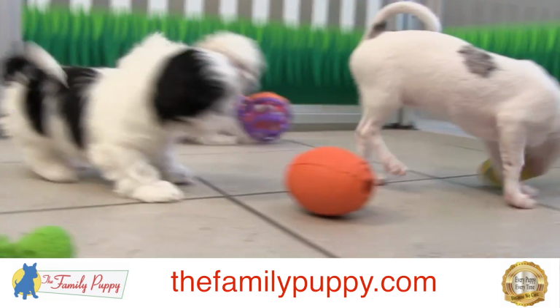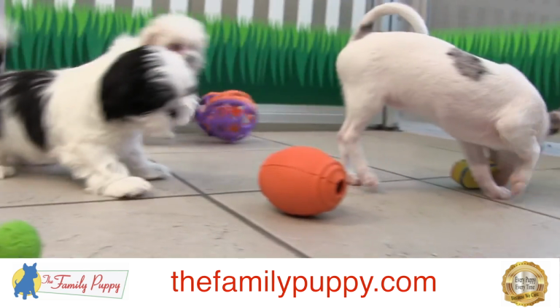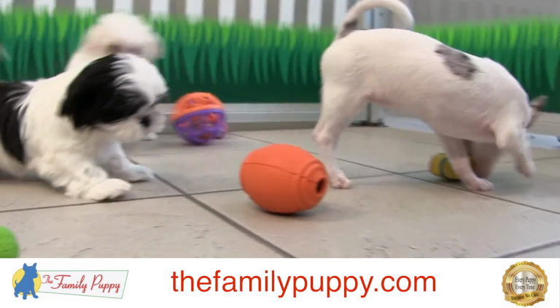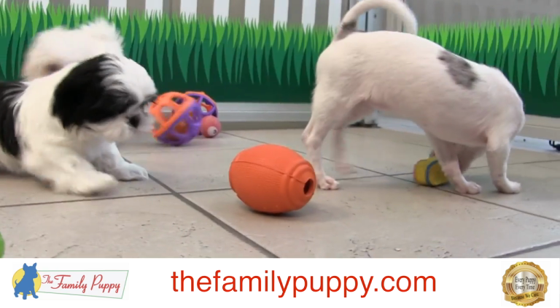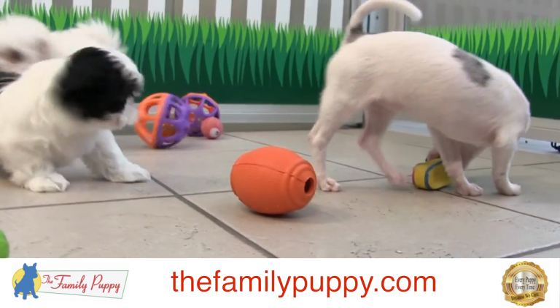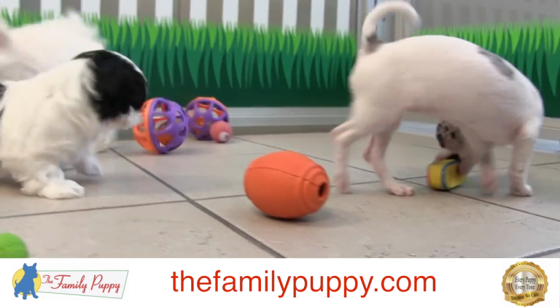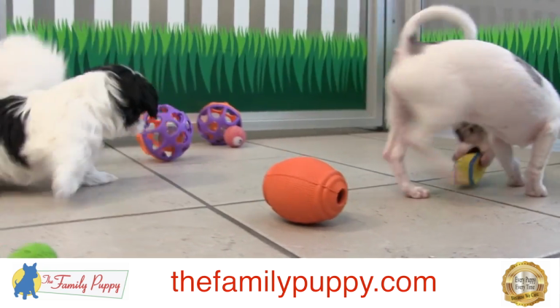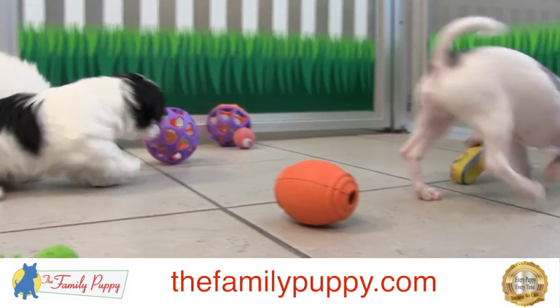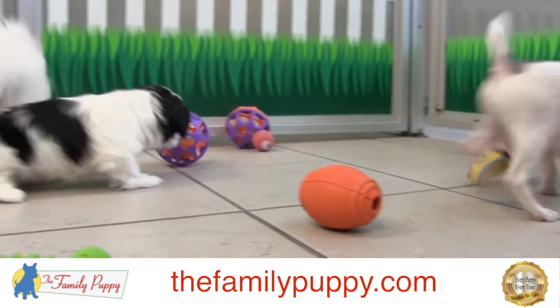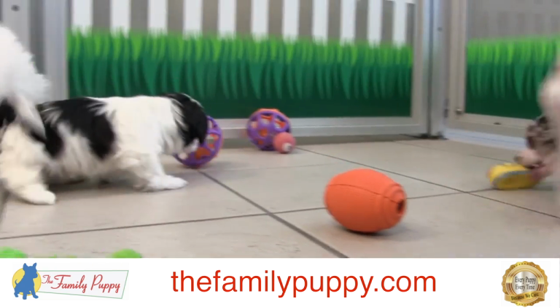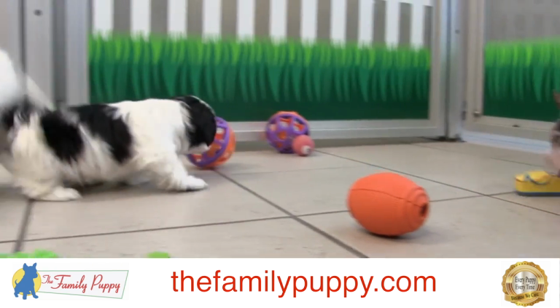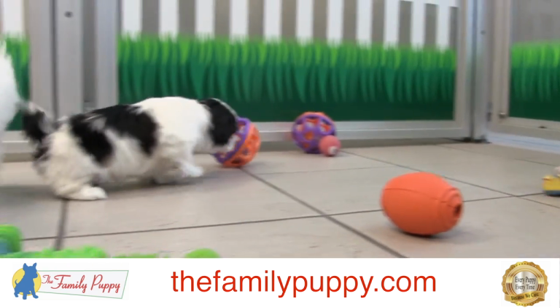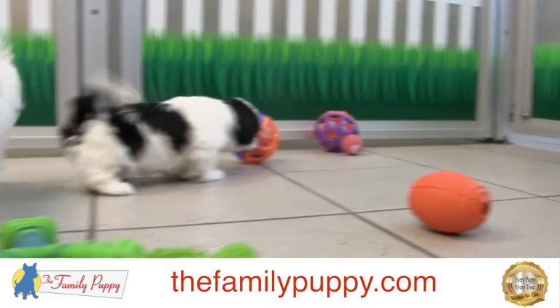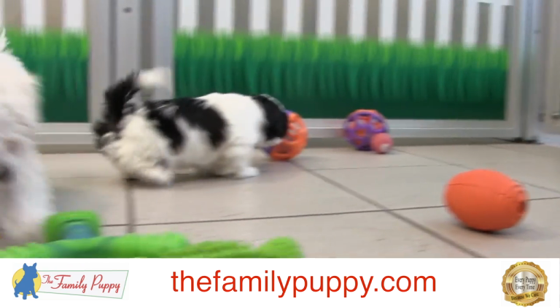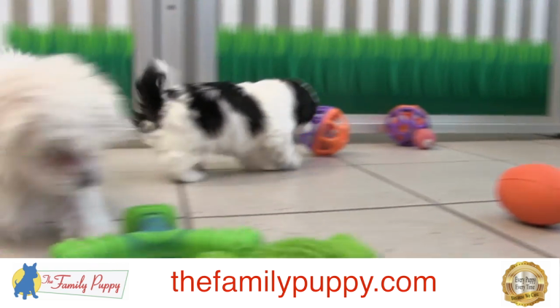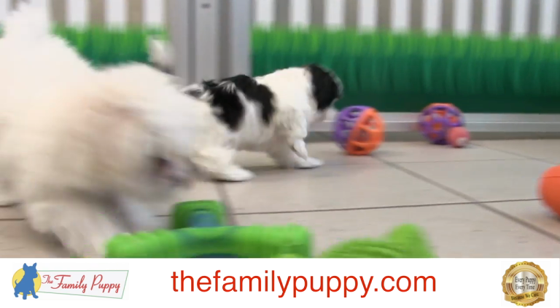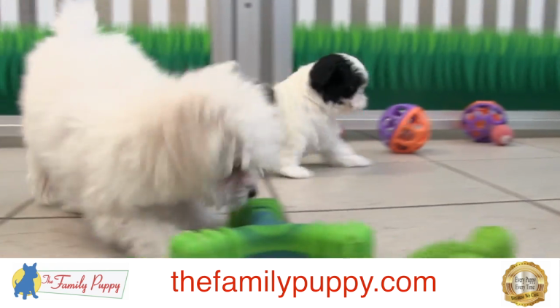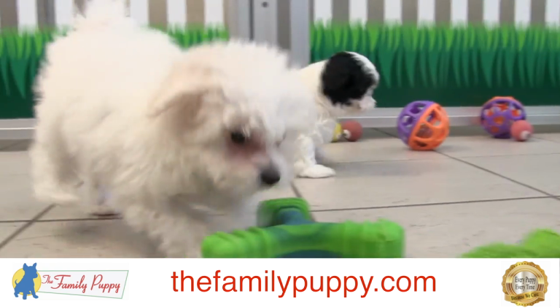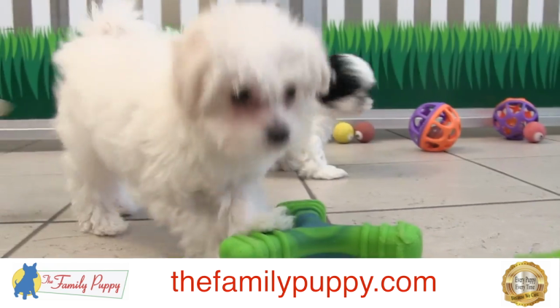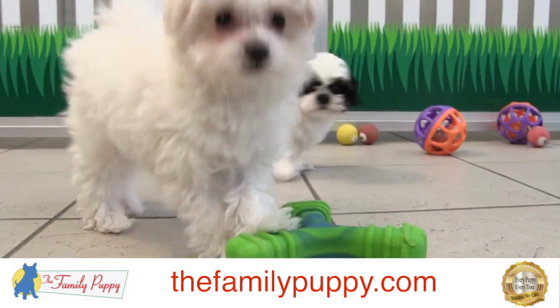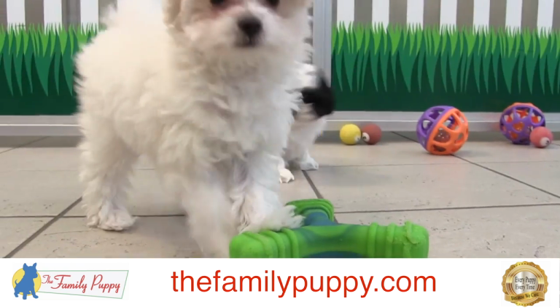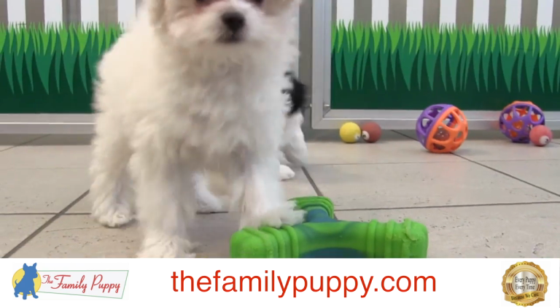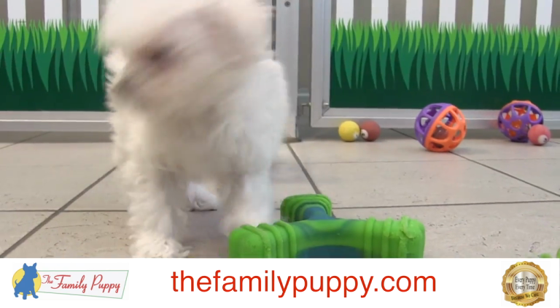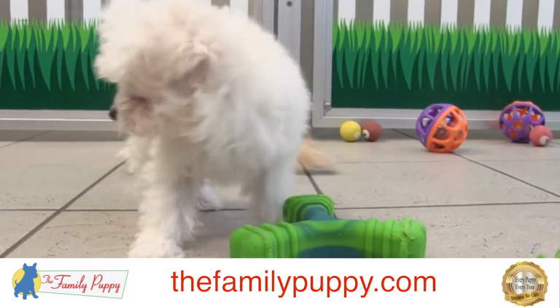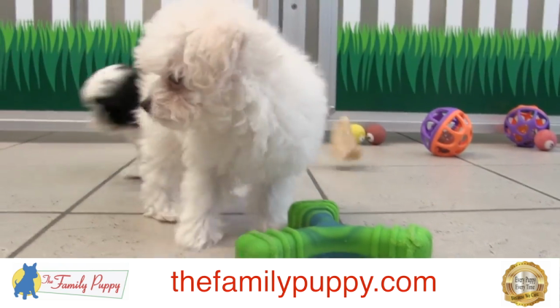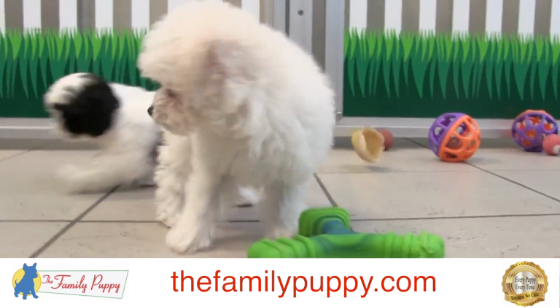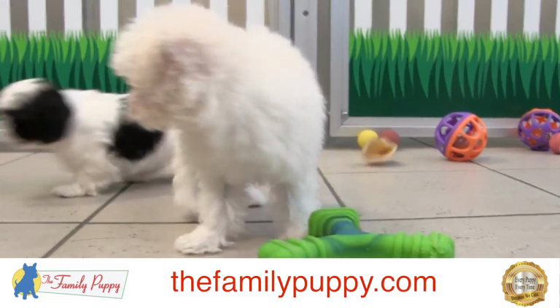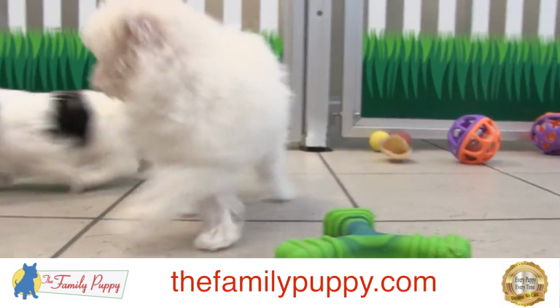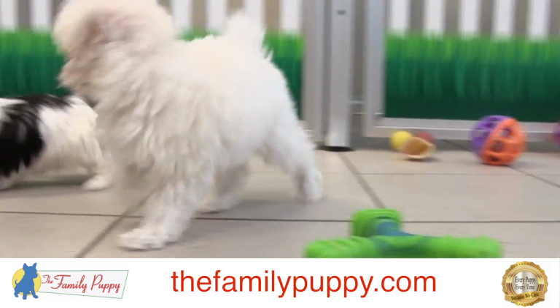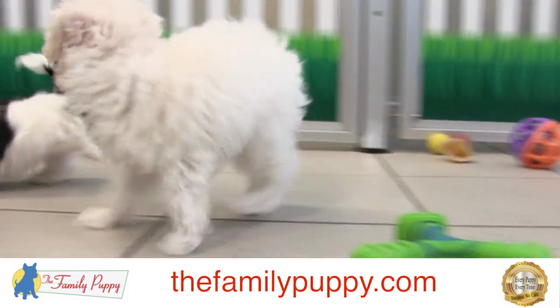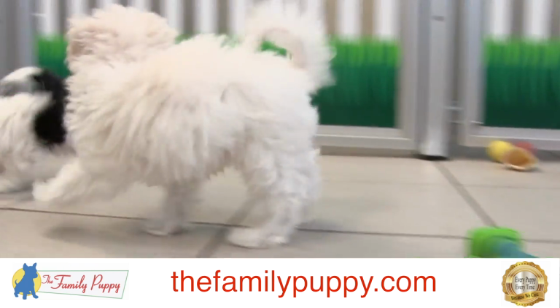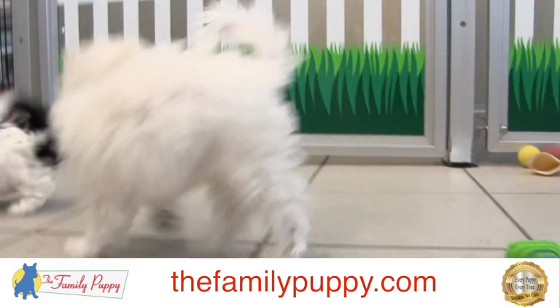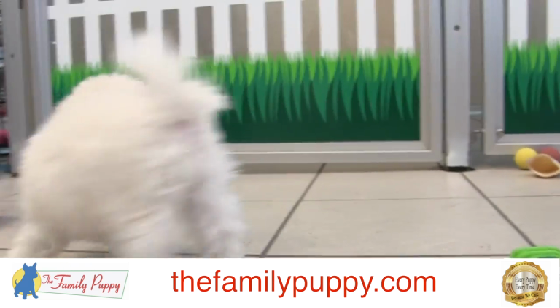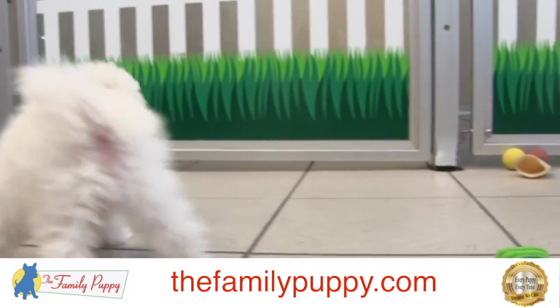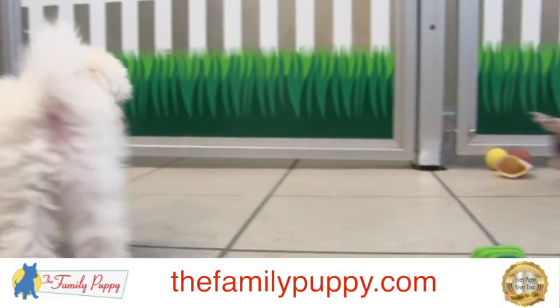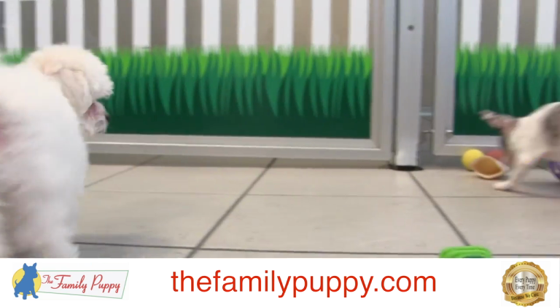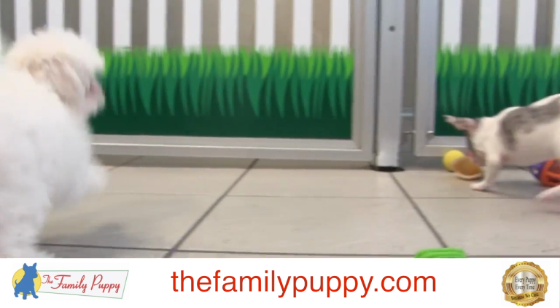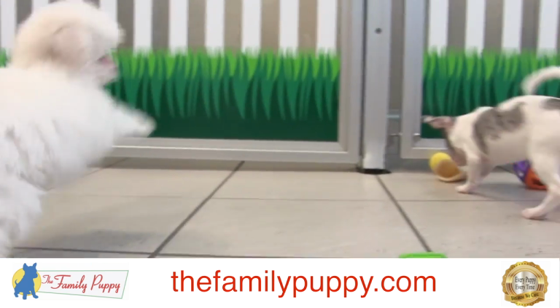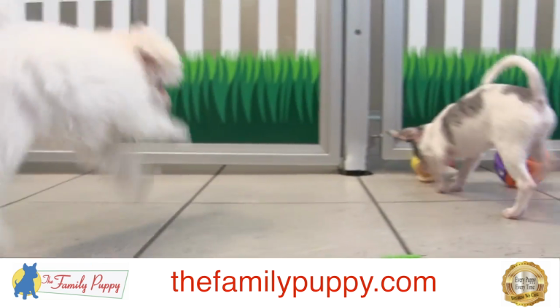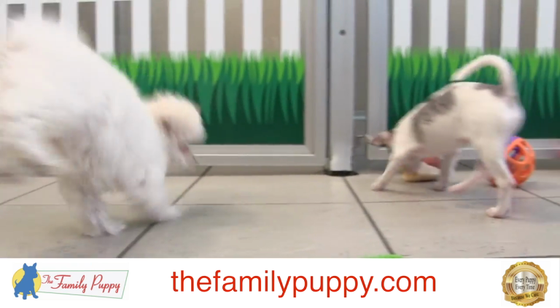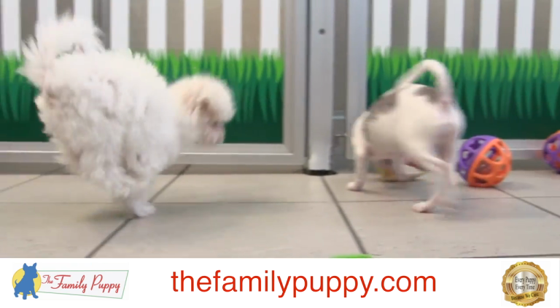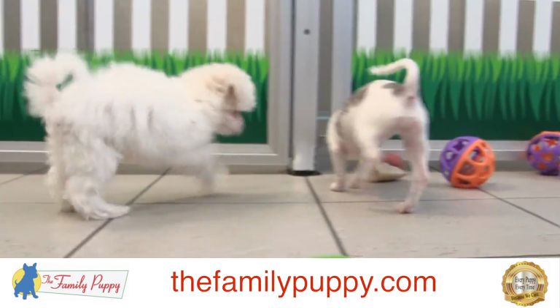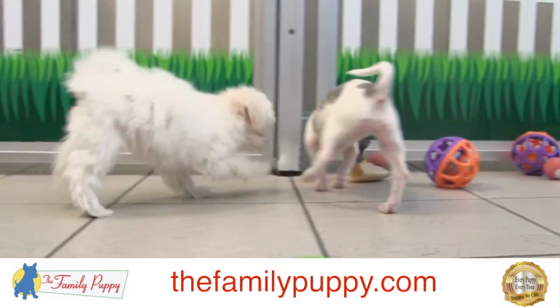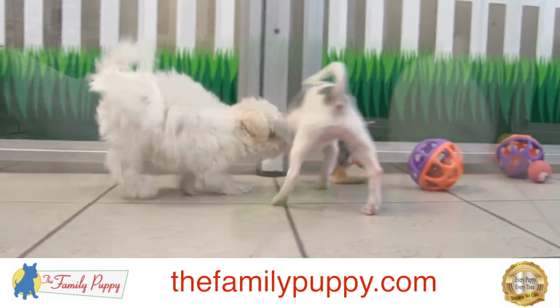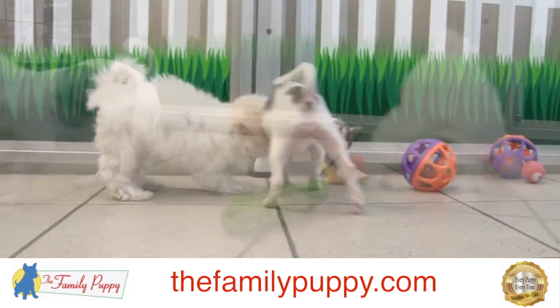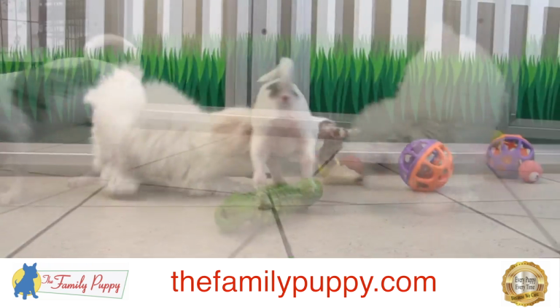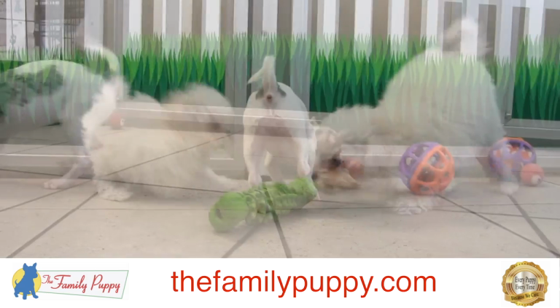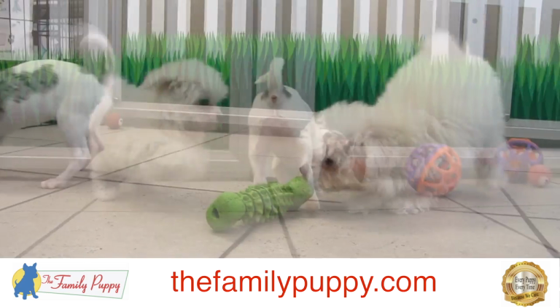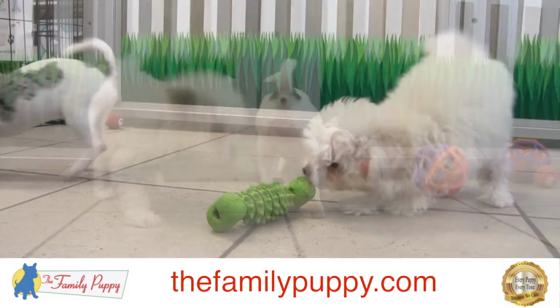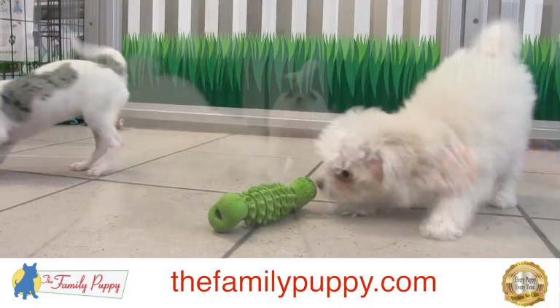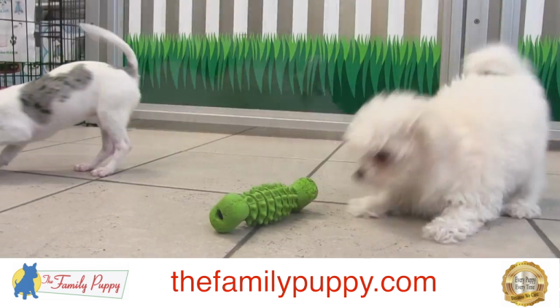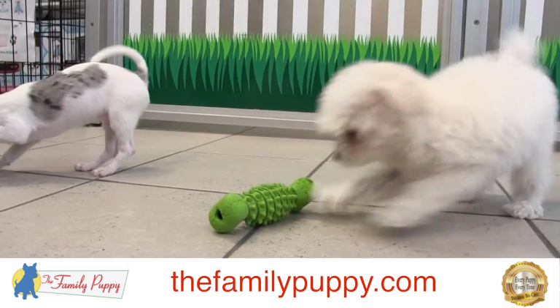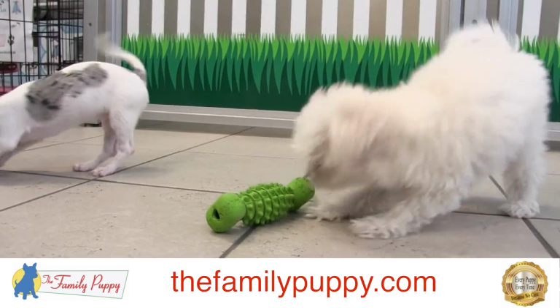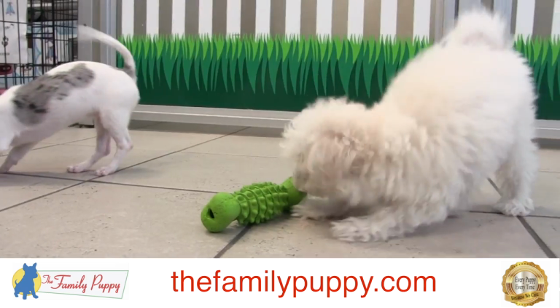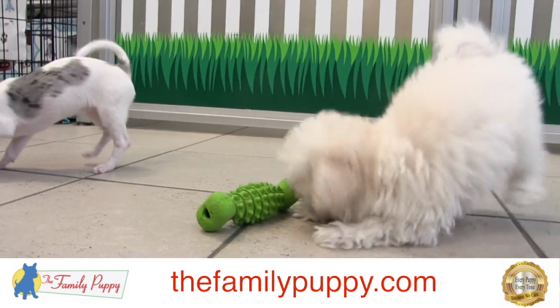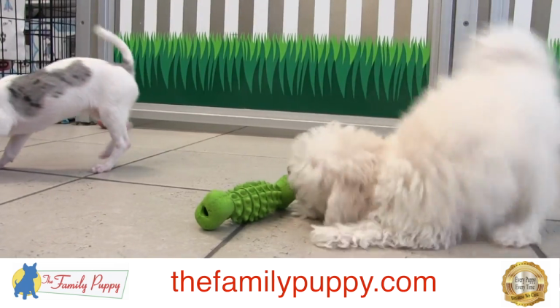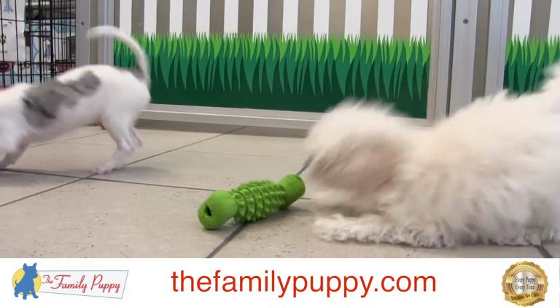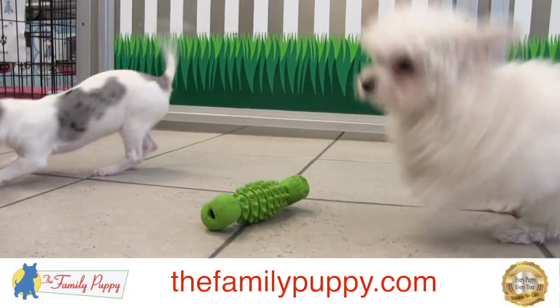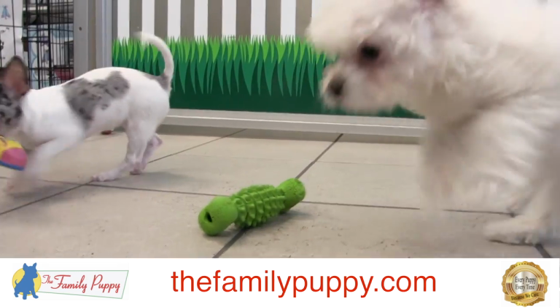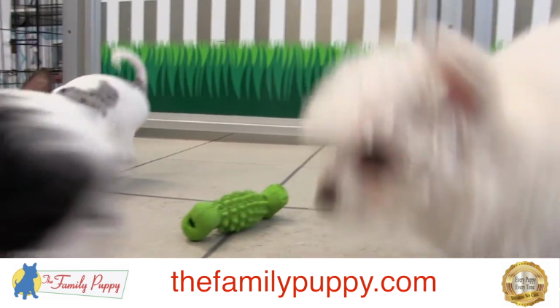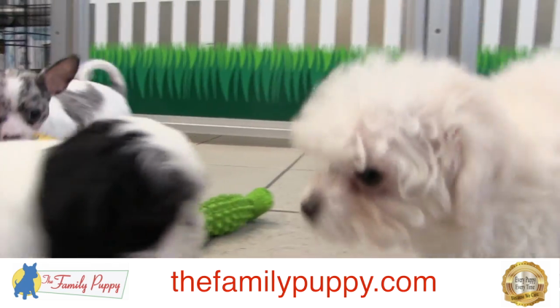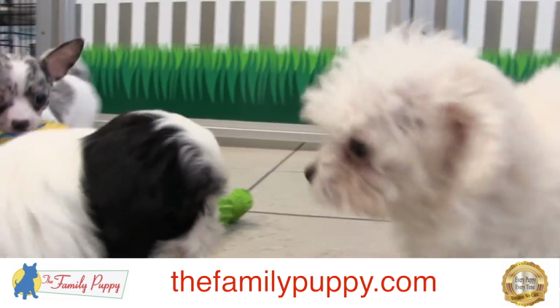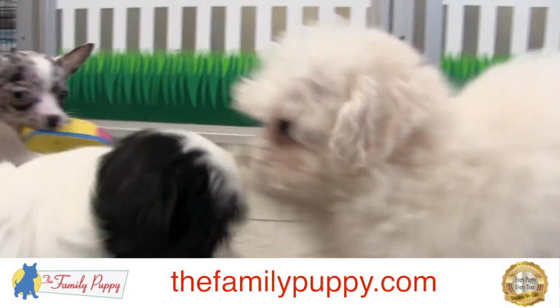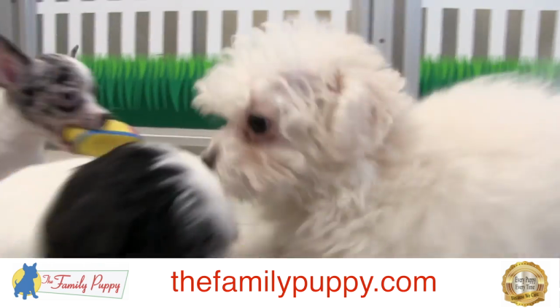The Maltese is the kind of dog that you have to get groomed and shaved short if you want to keep the puppy cut, but you could let it grow longer if you want to keep what's called a show cut.